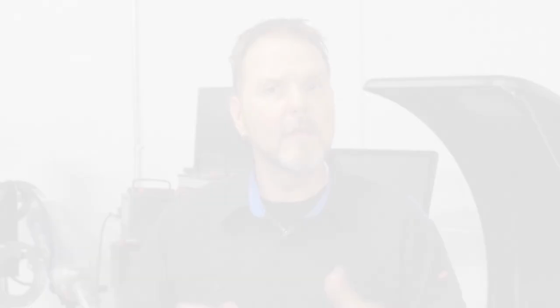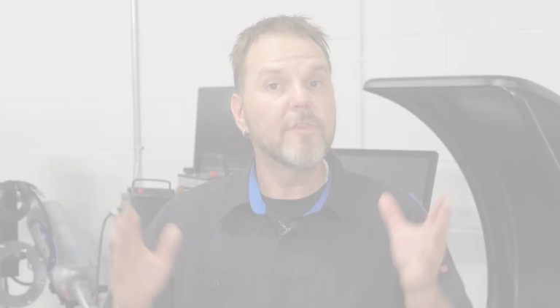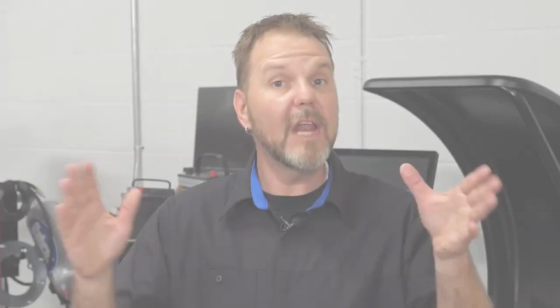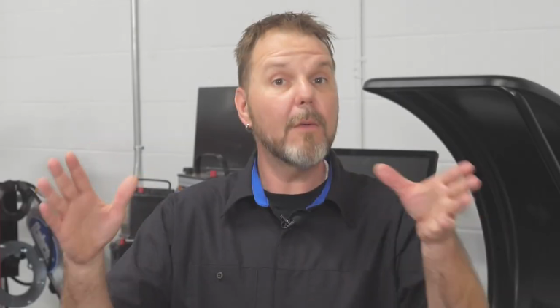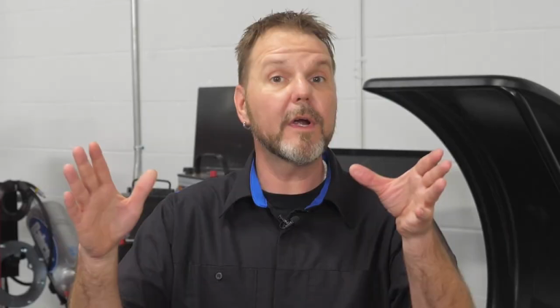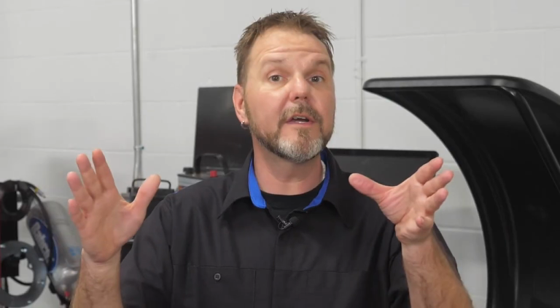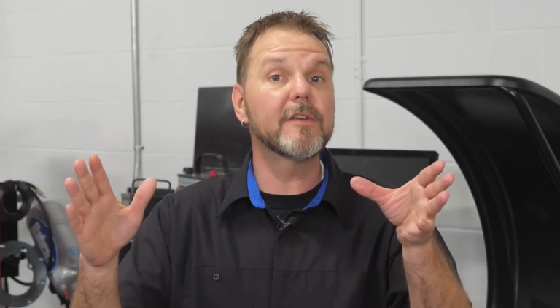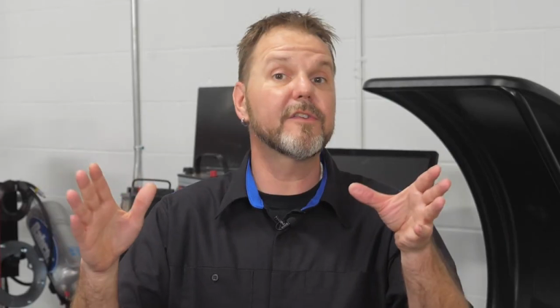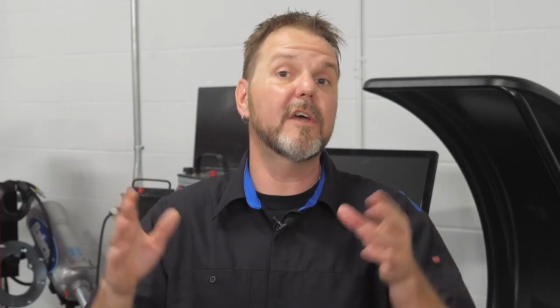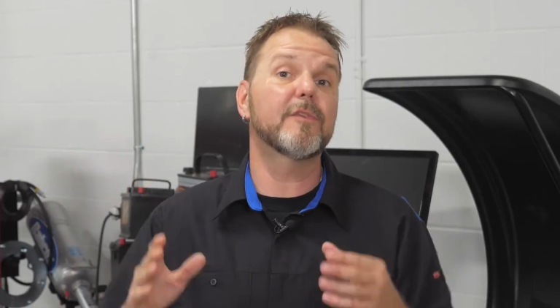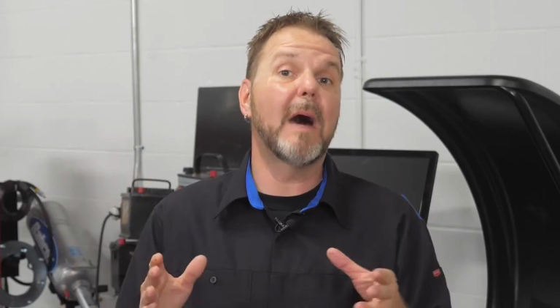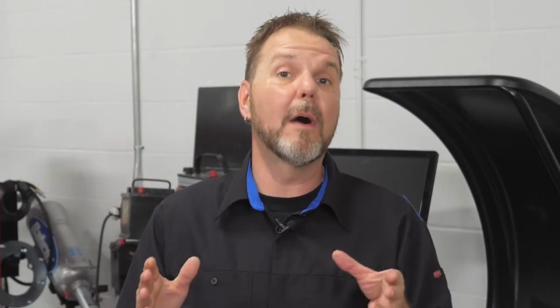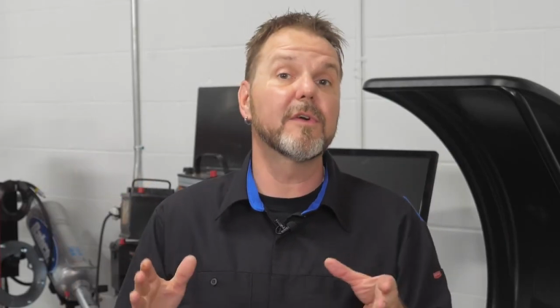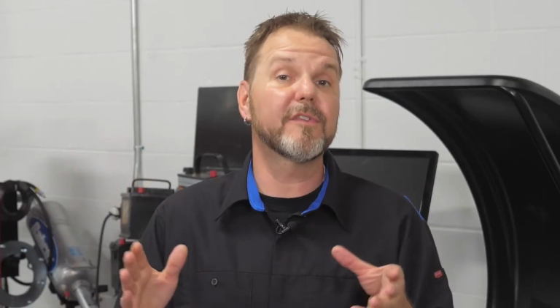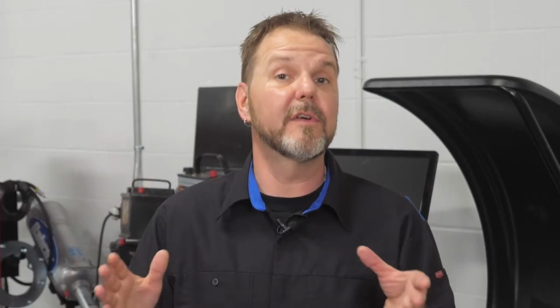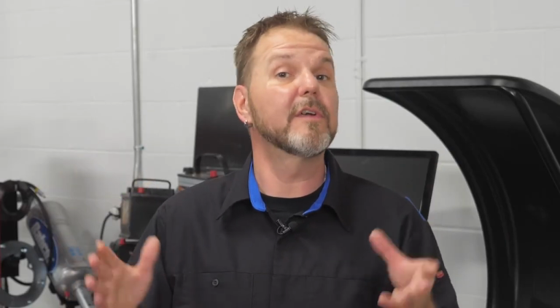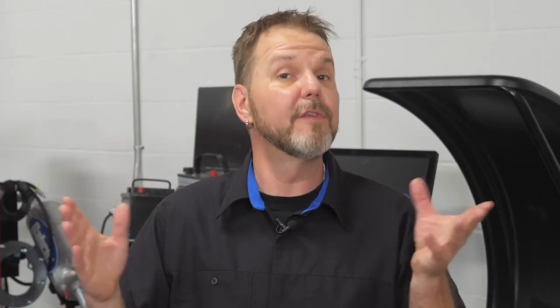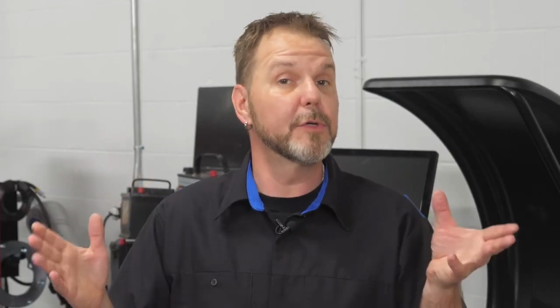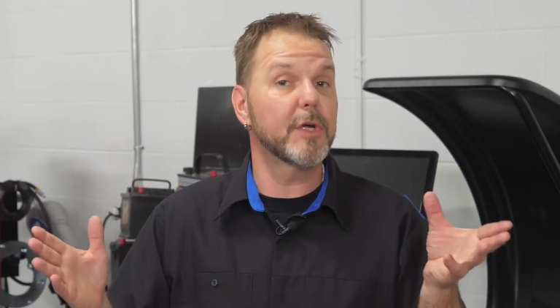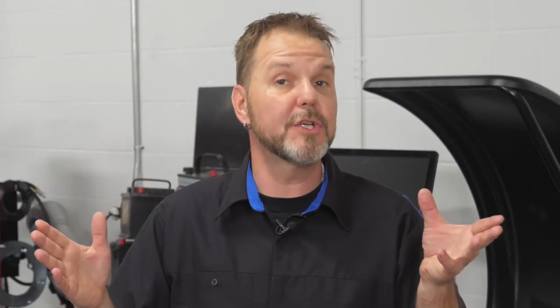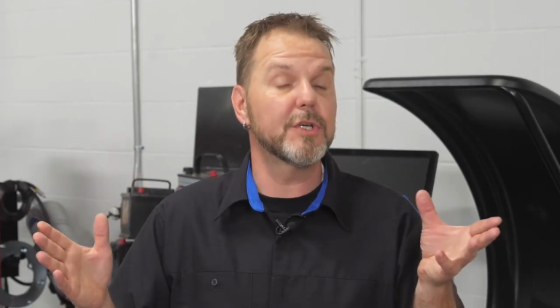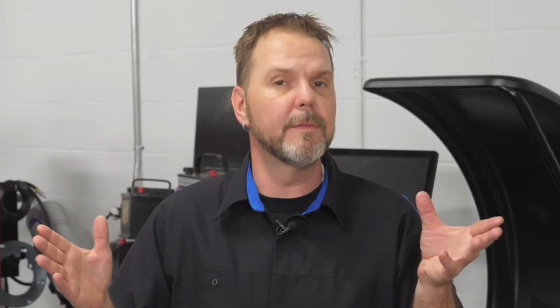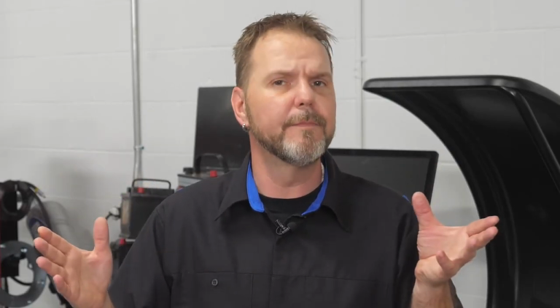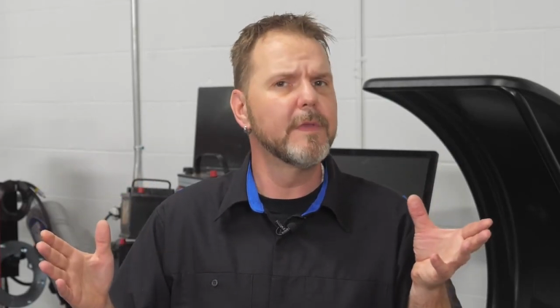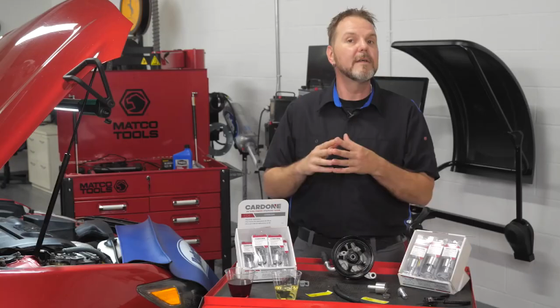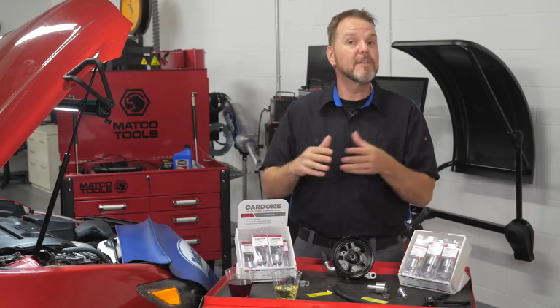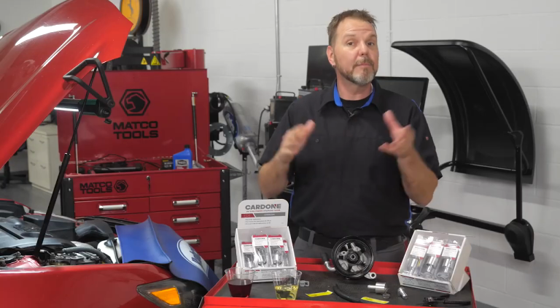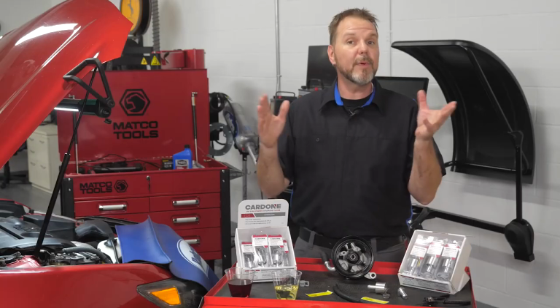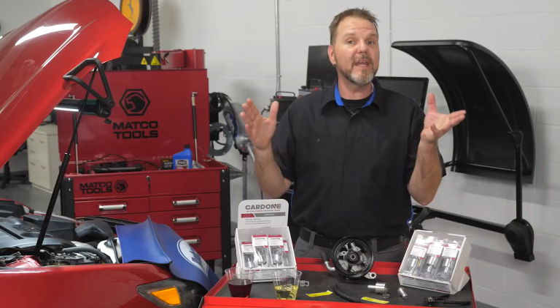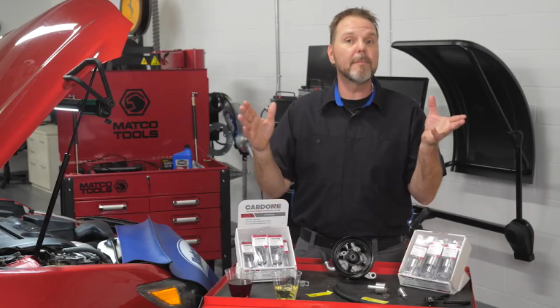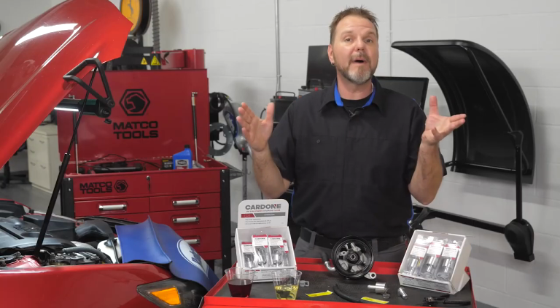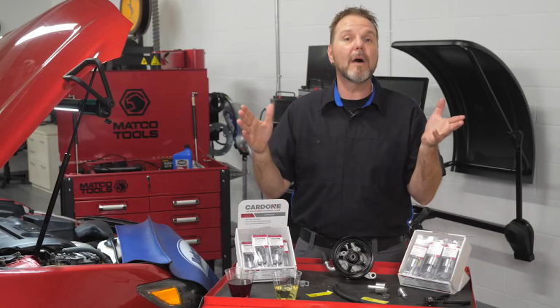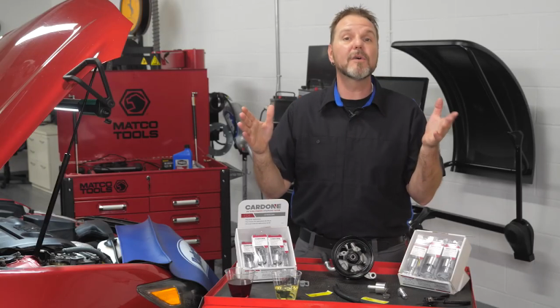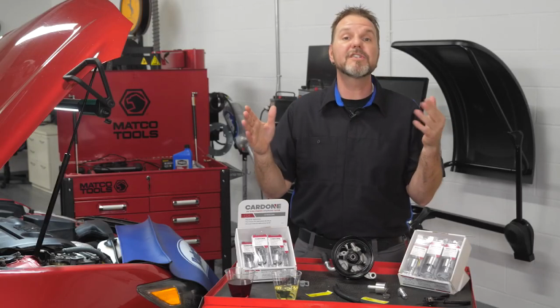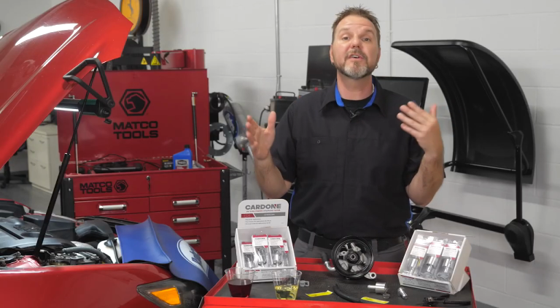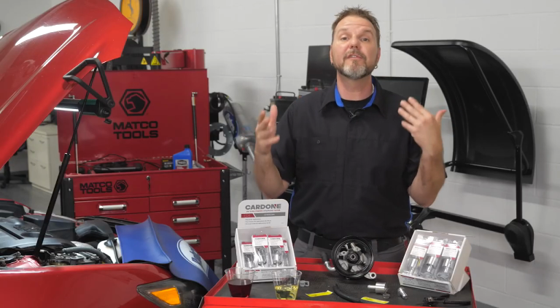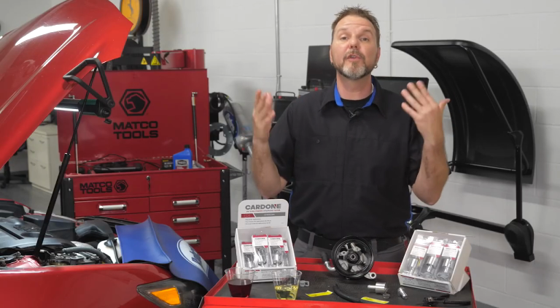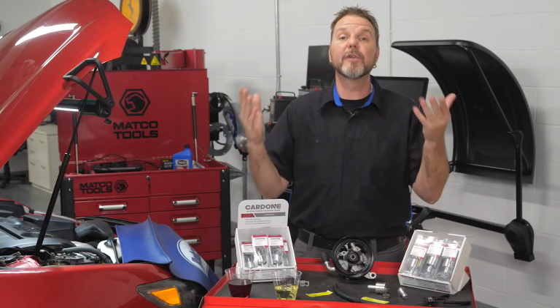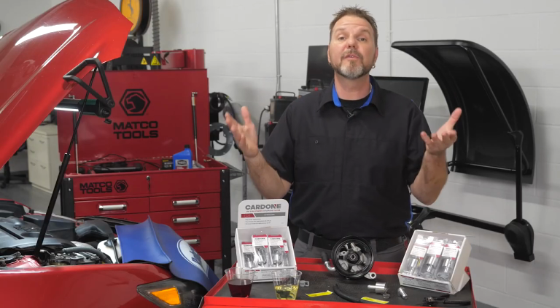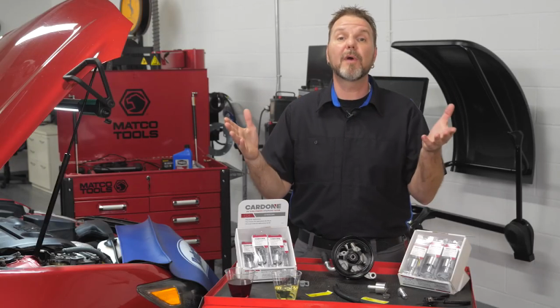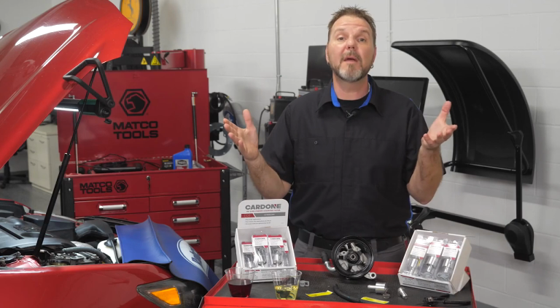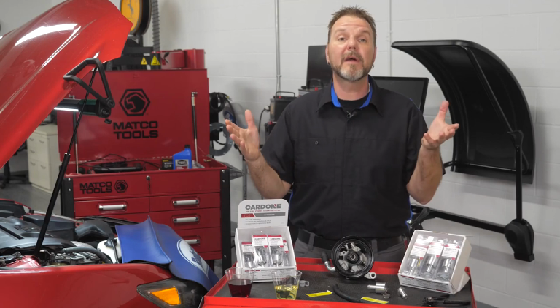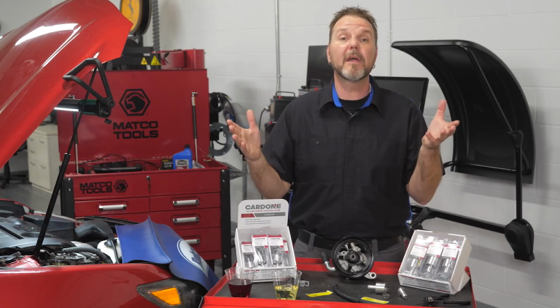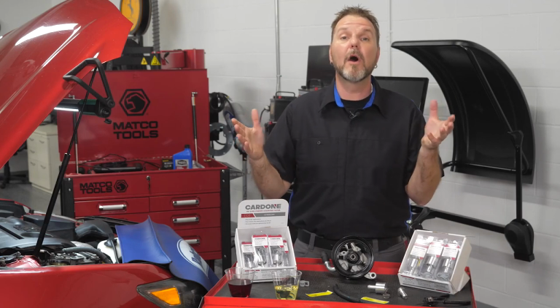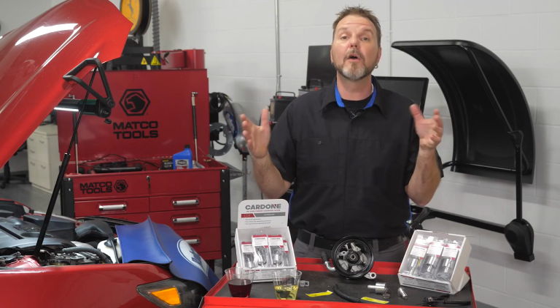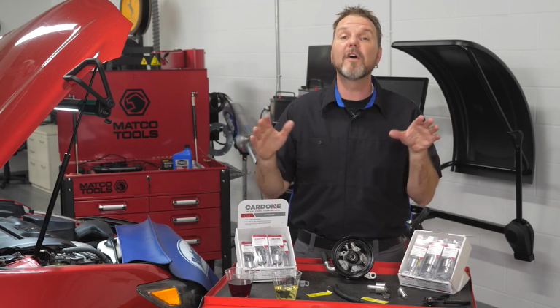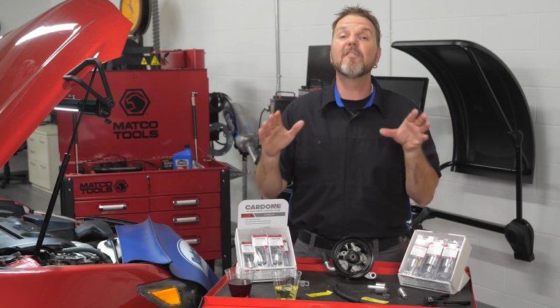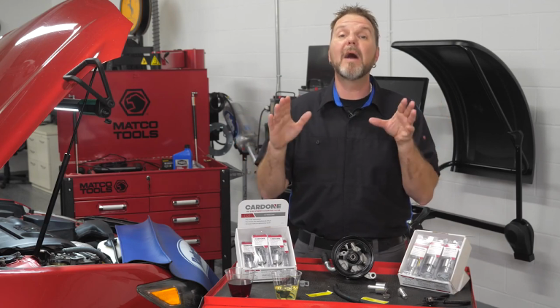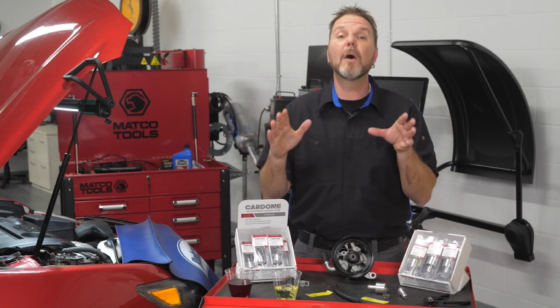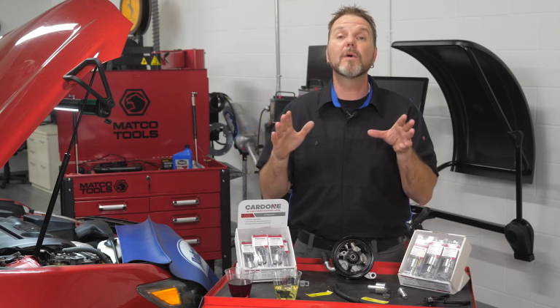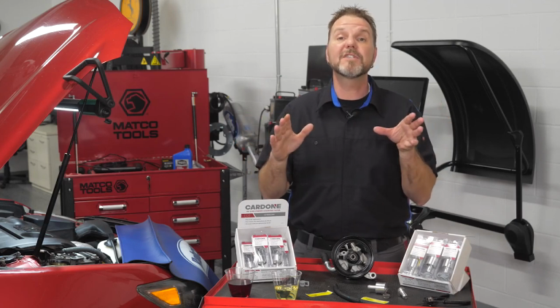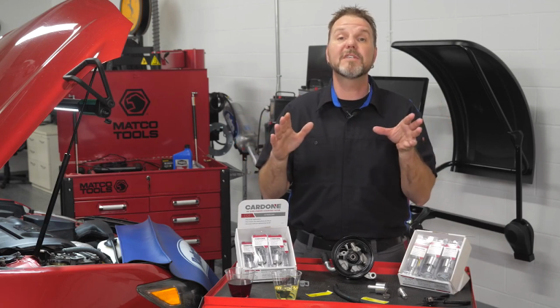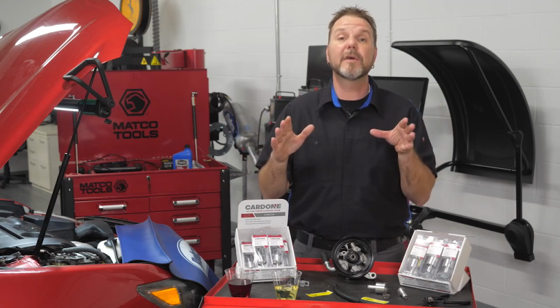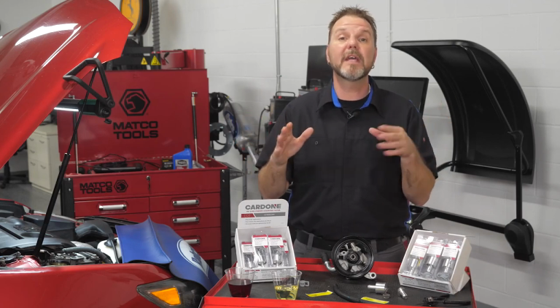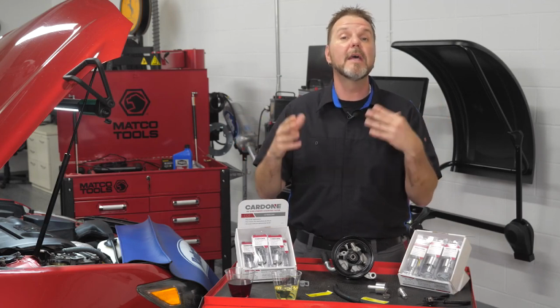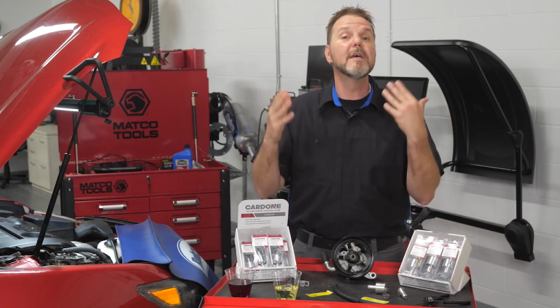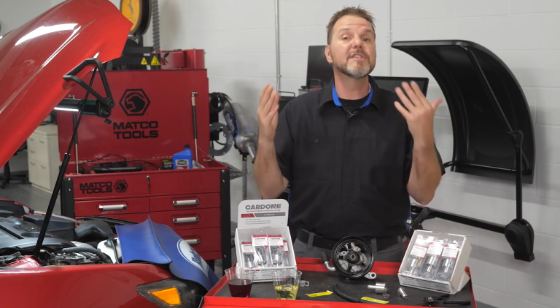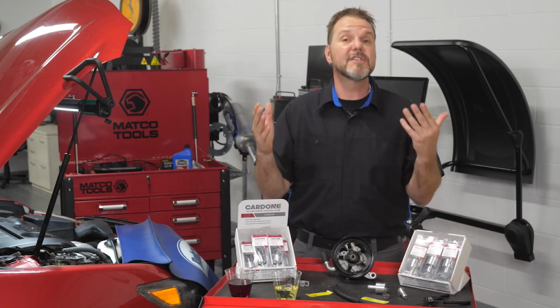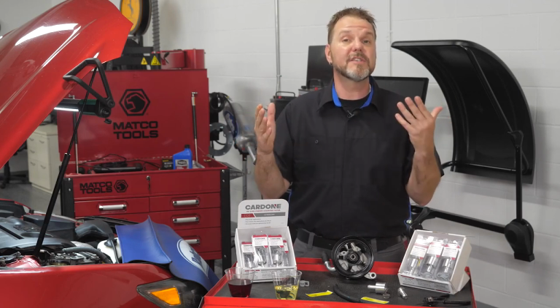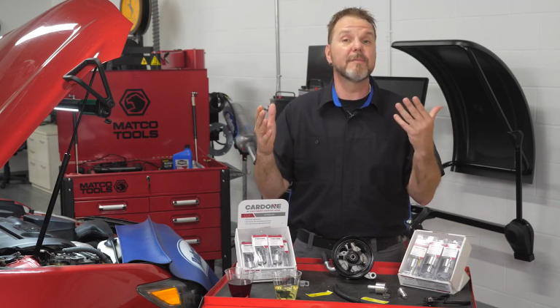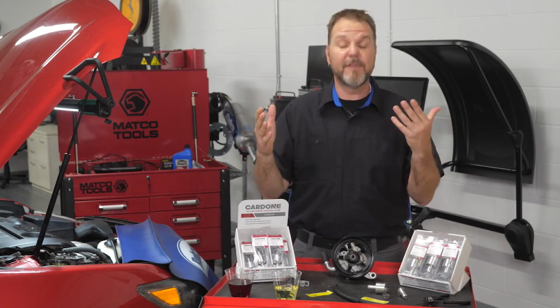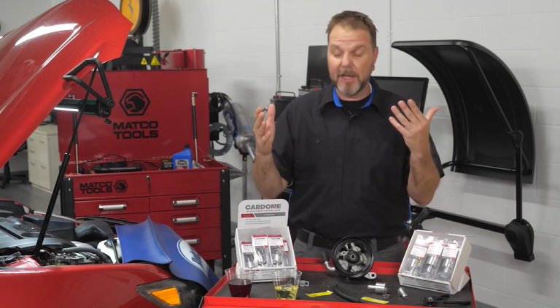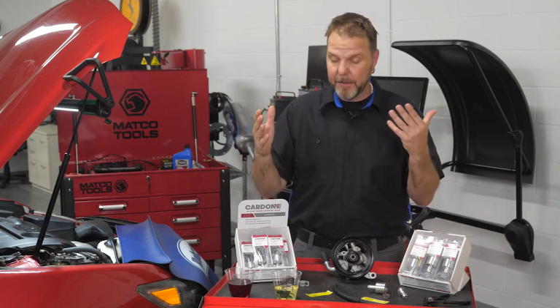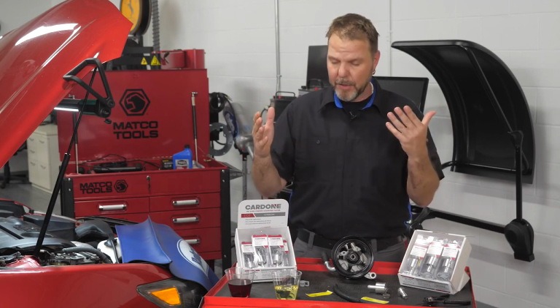Today we're going to discuss power steering filtration. Debris in power steering fluid is a primary cause of power steering system failure.